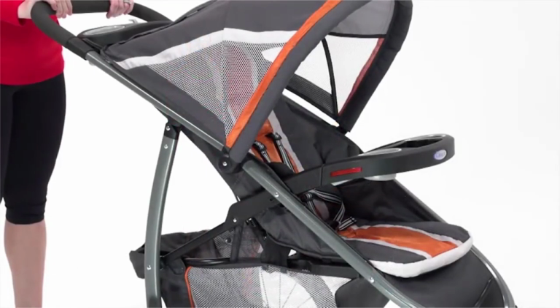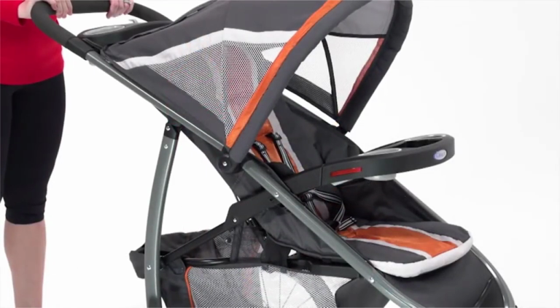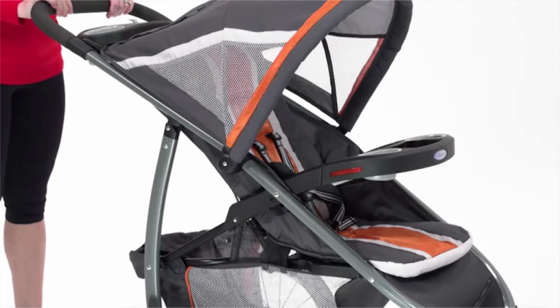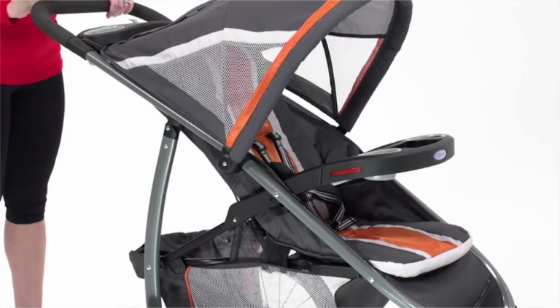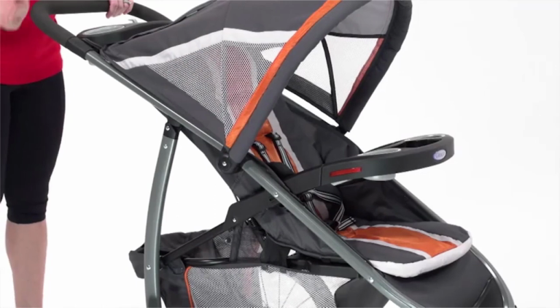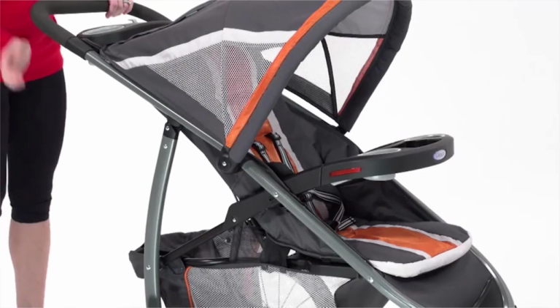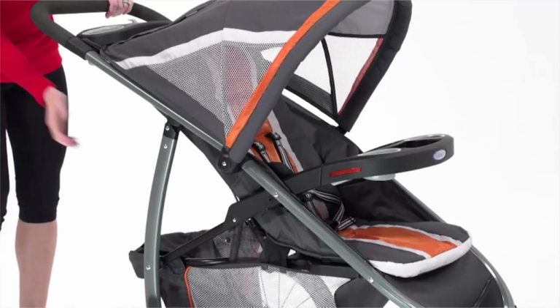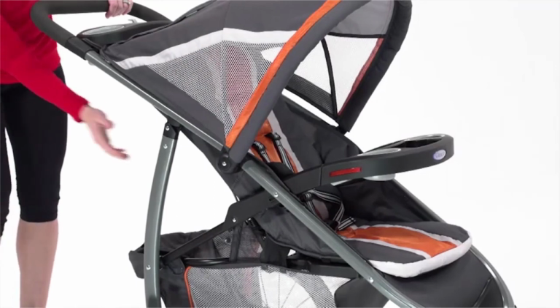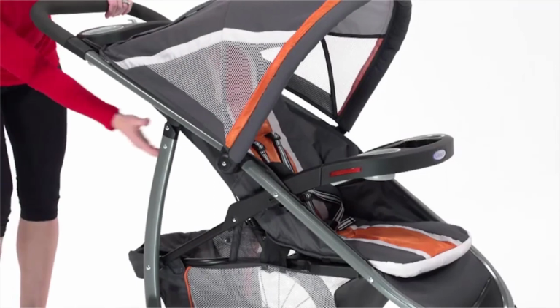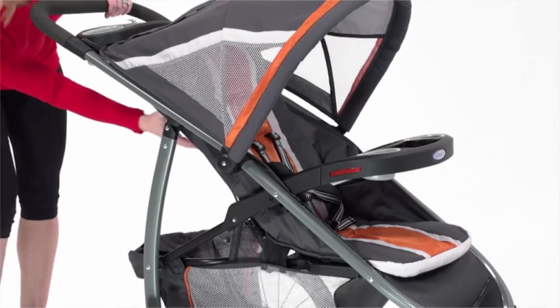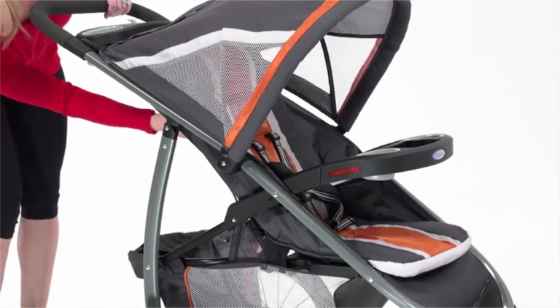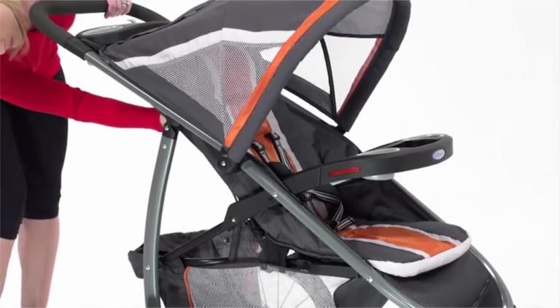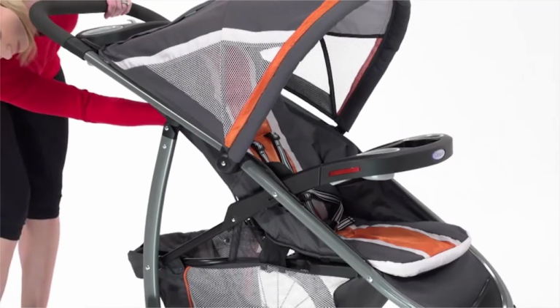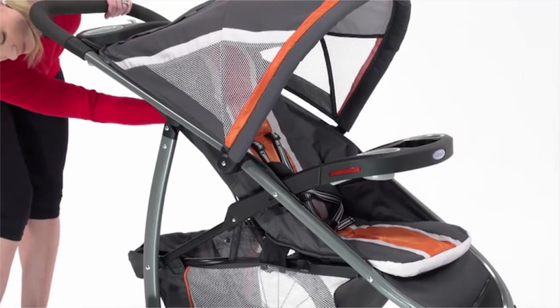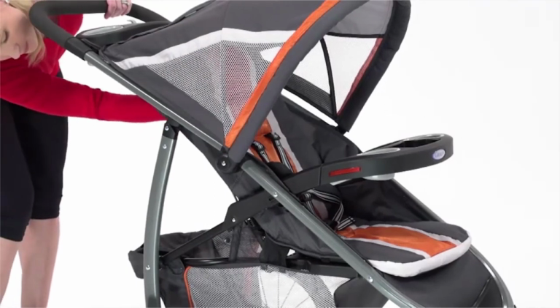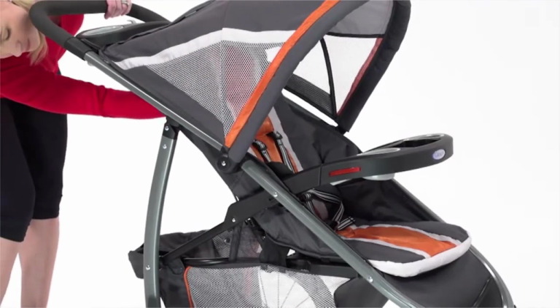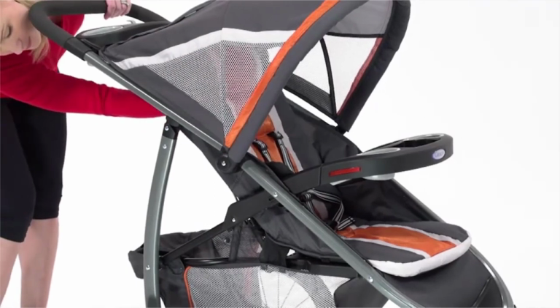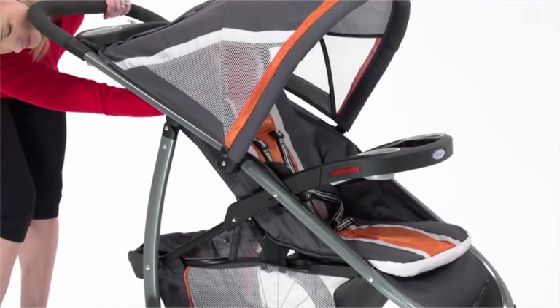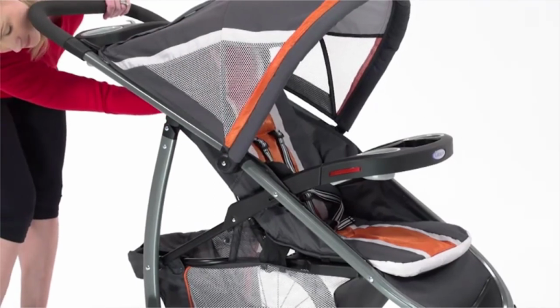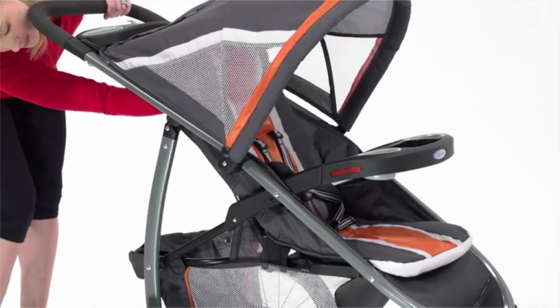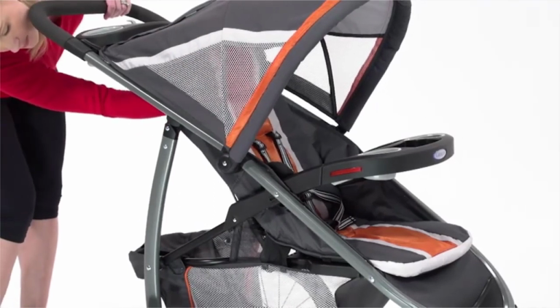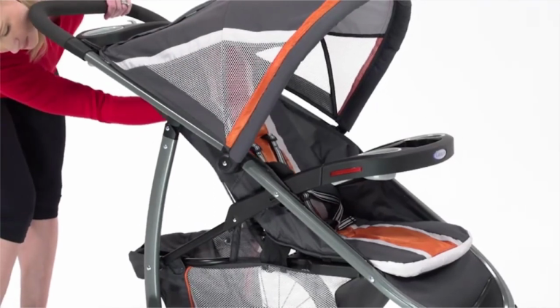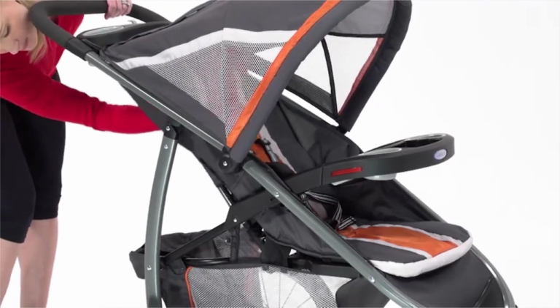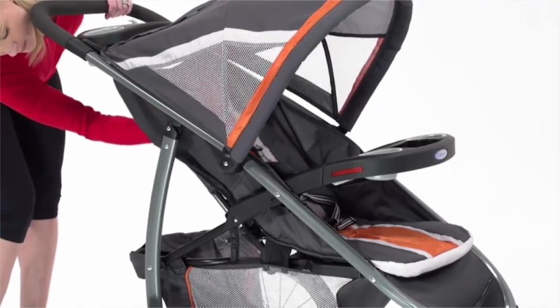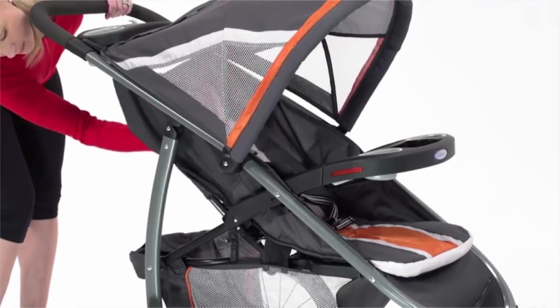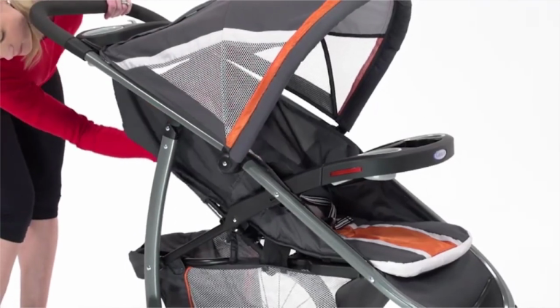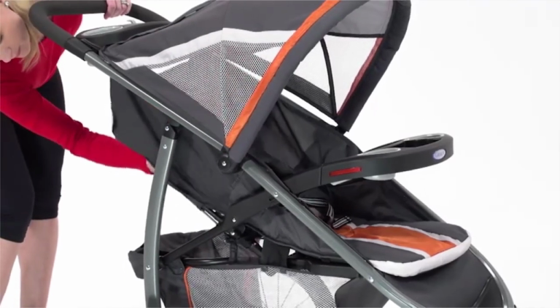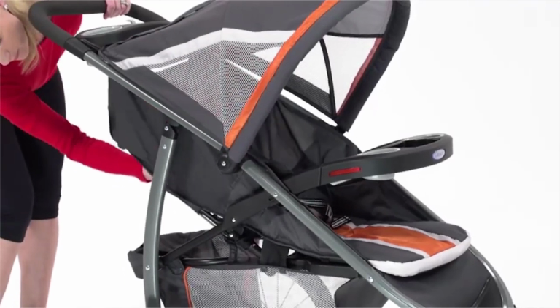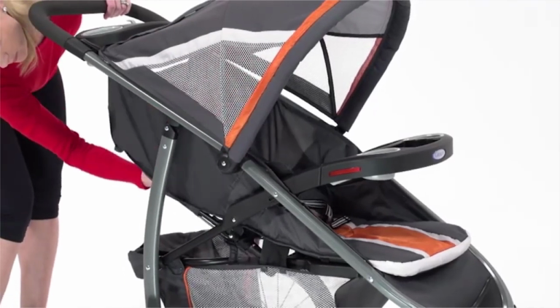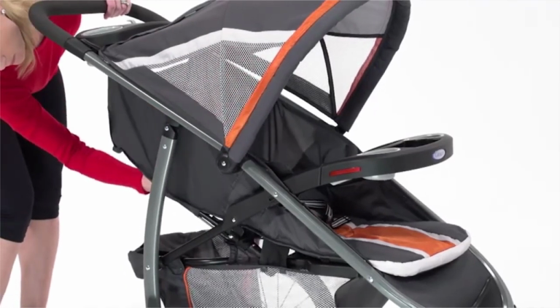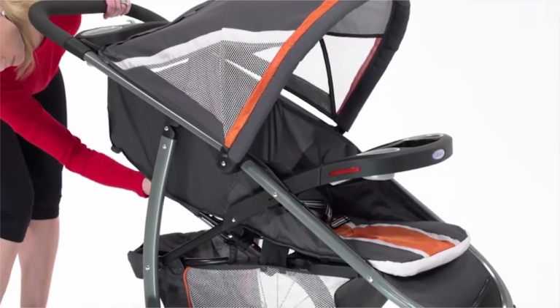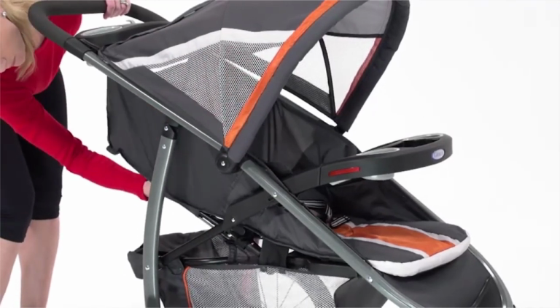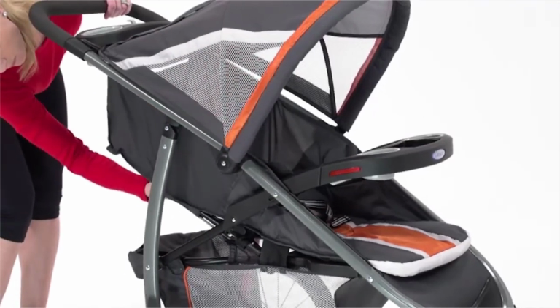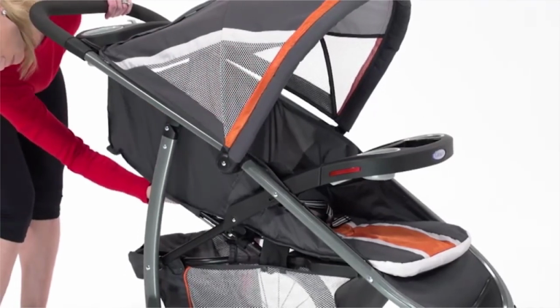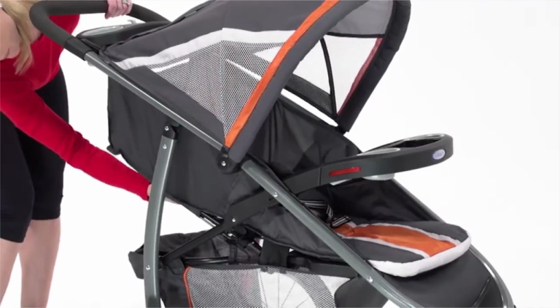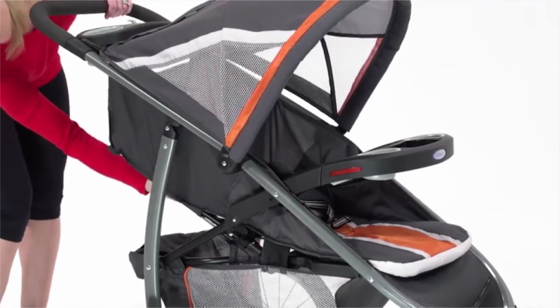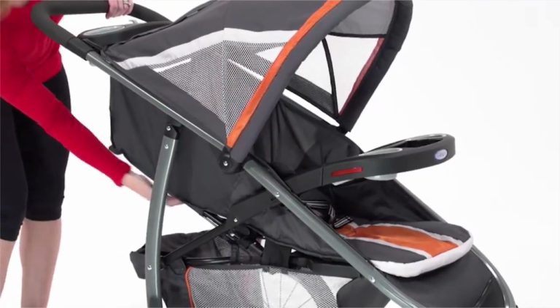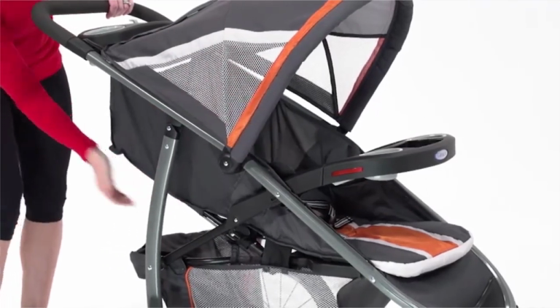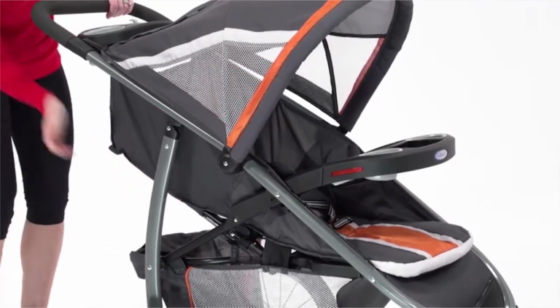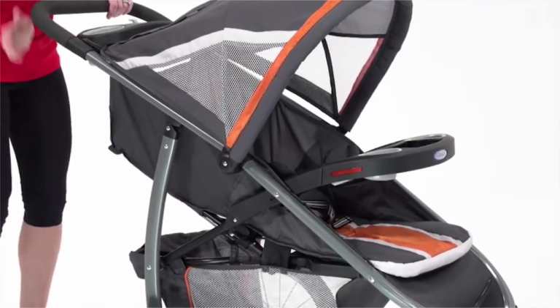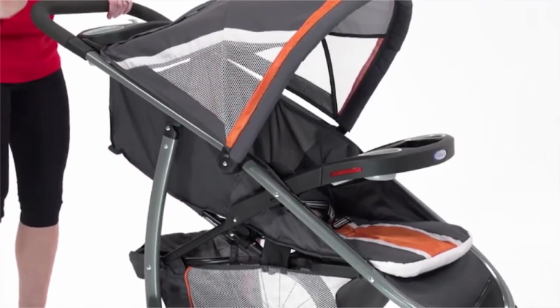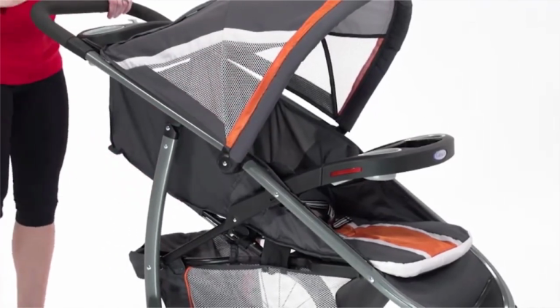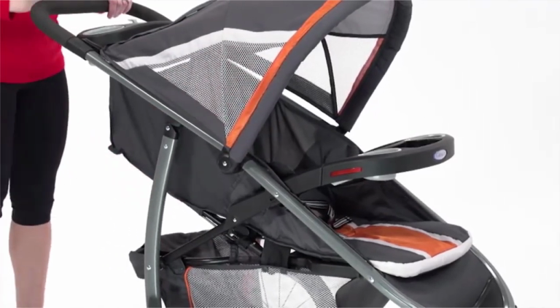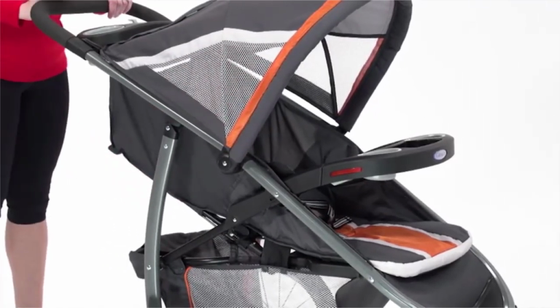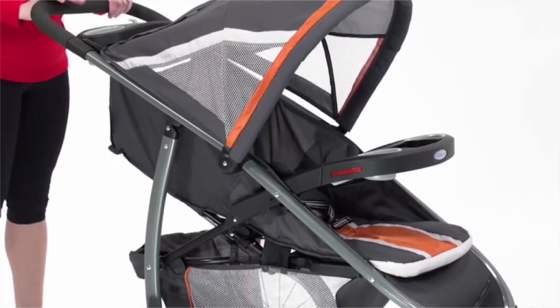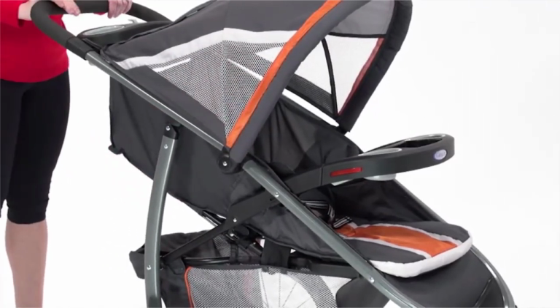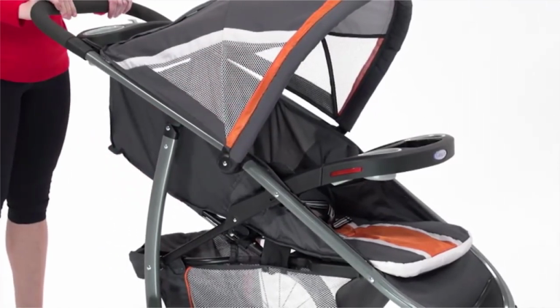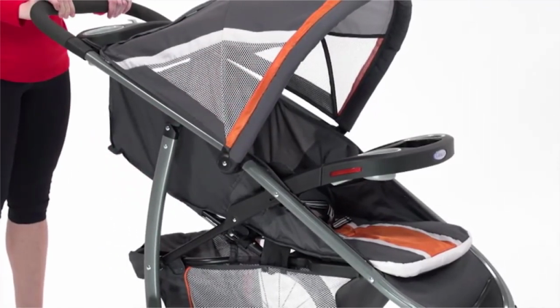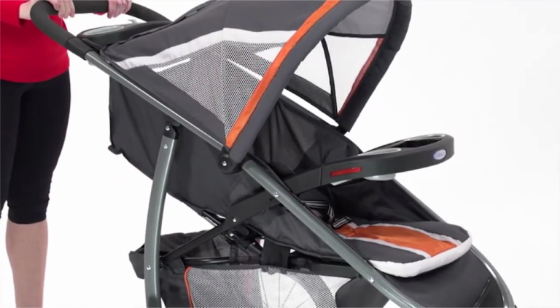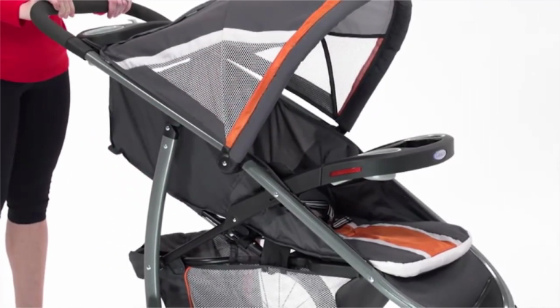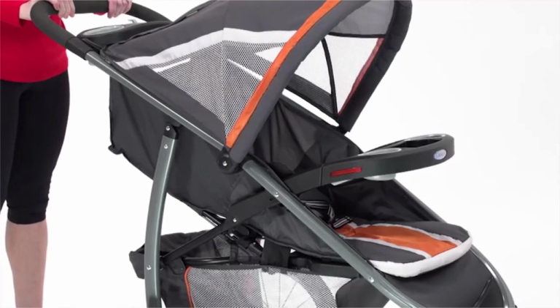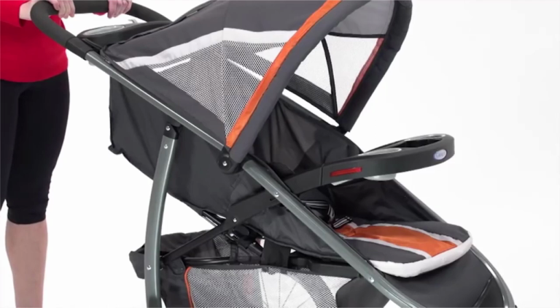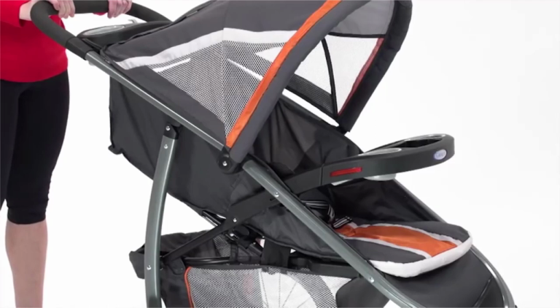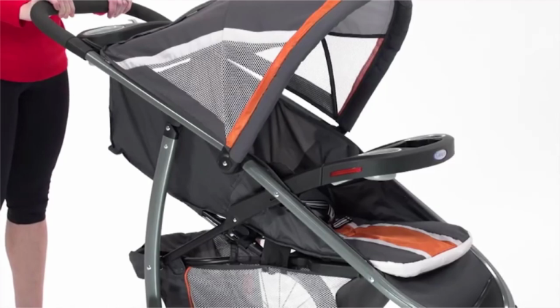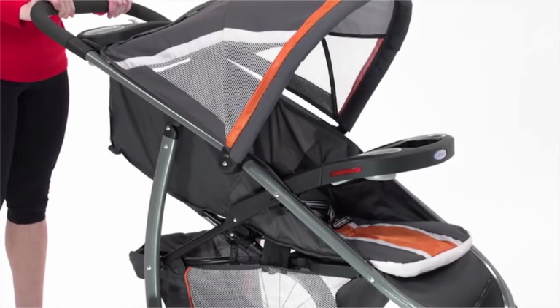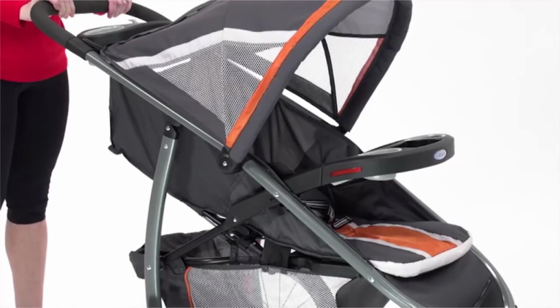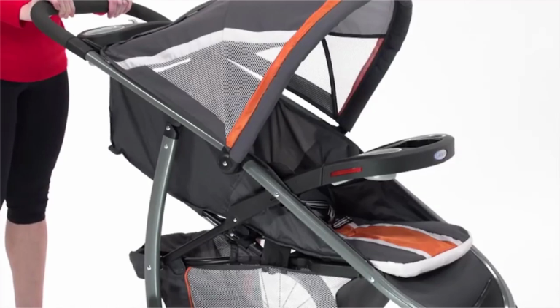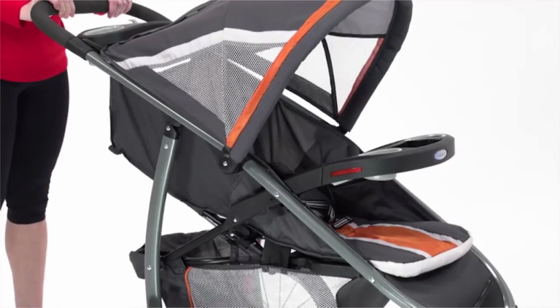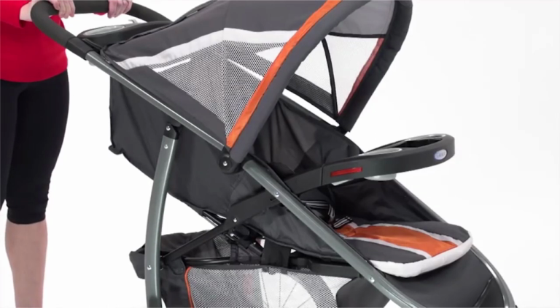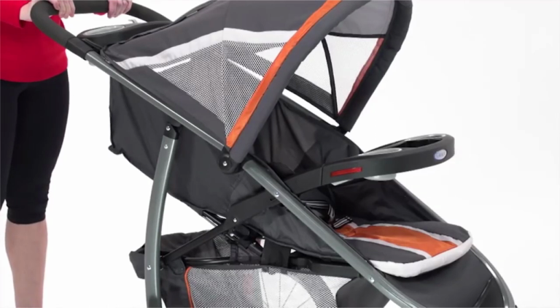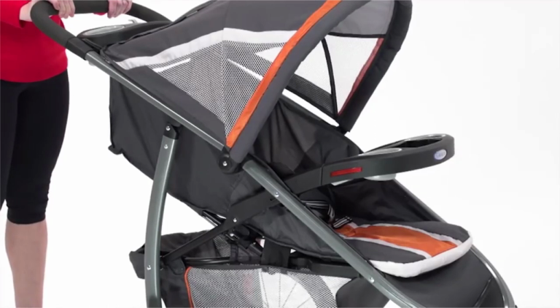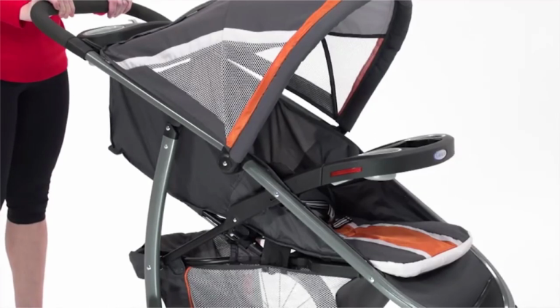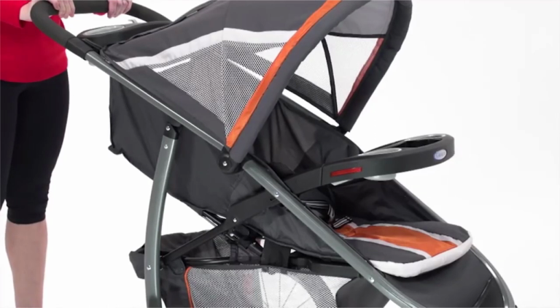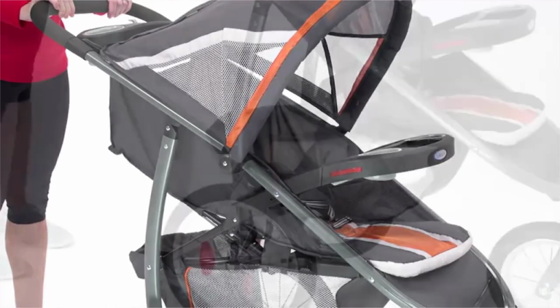This jogger will grow with your child up to 50 pounds, and the extra-large canopy, plush seat pad, and multi-position recline ensure that baby will ride comfortably.